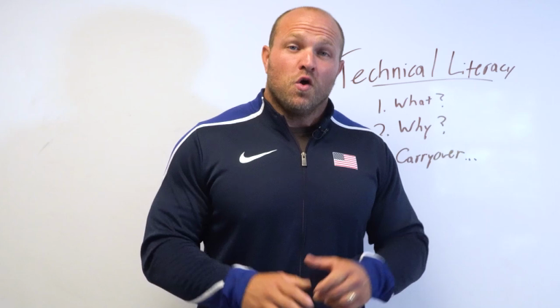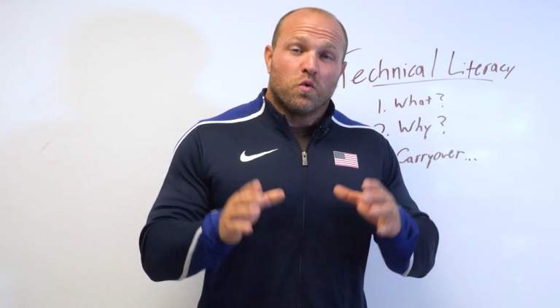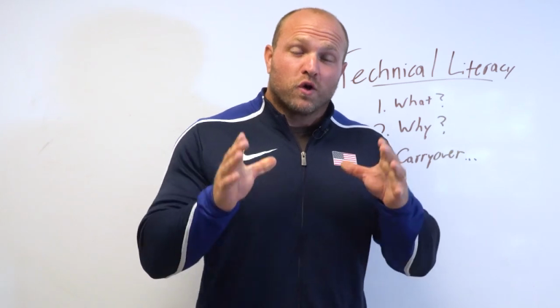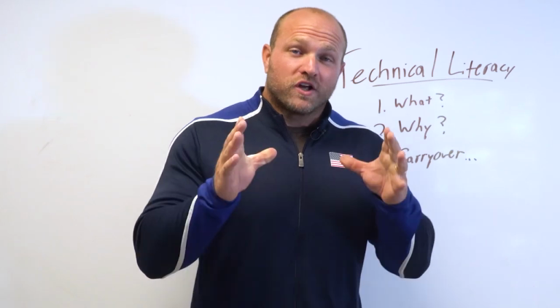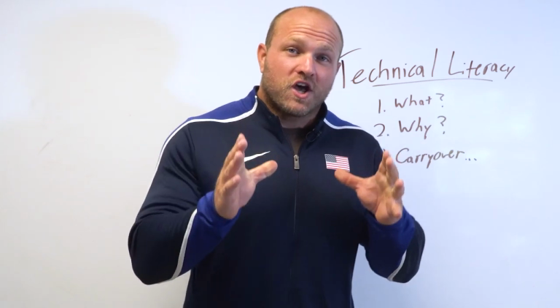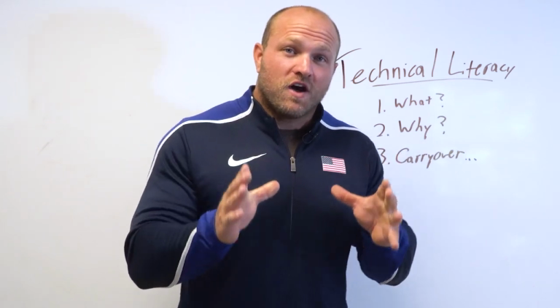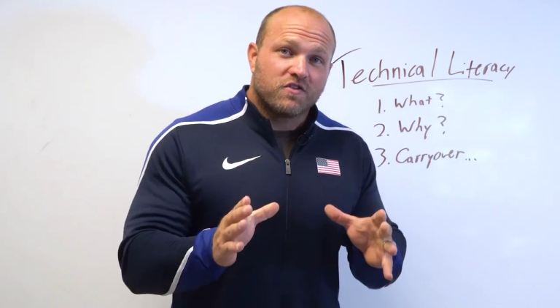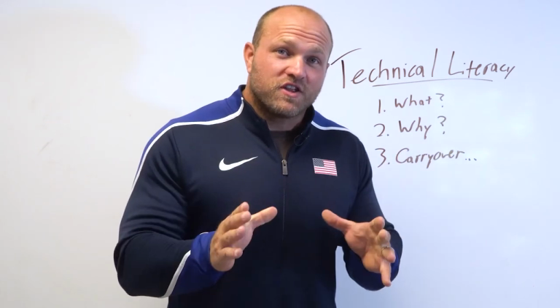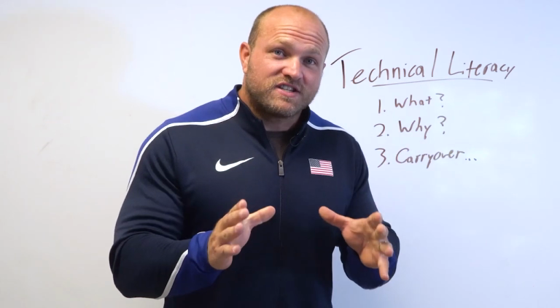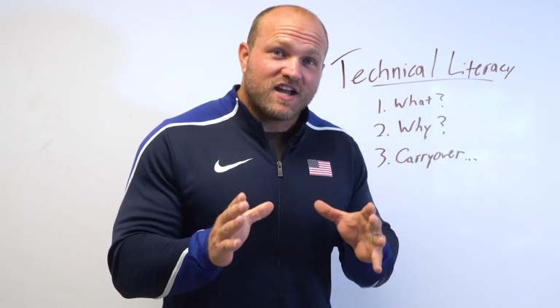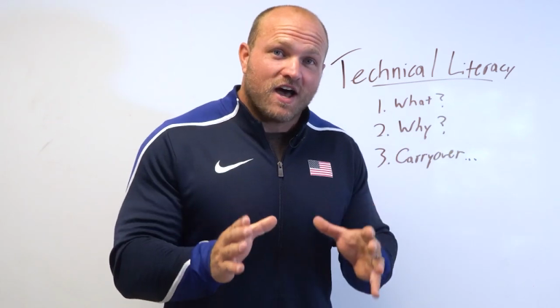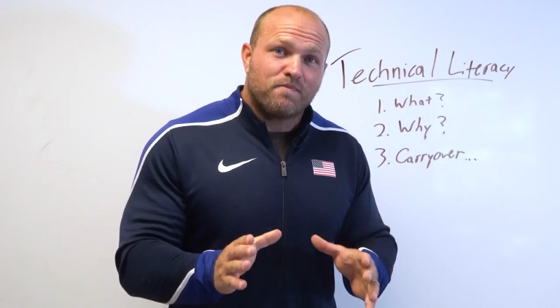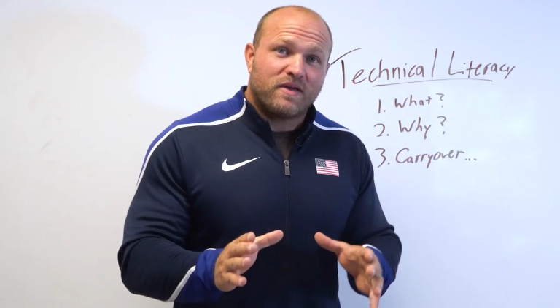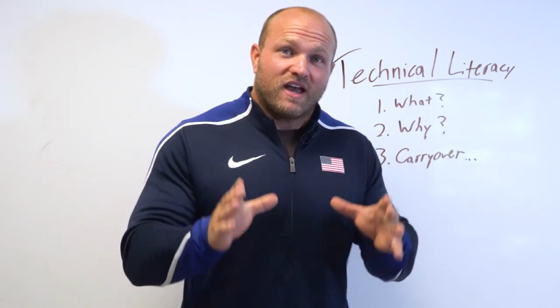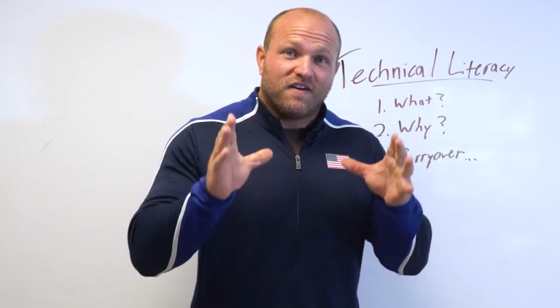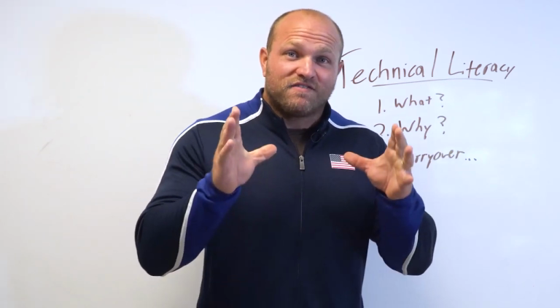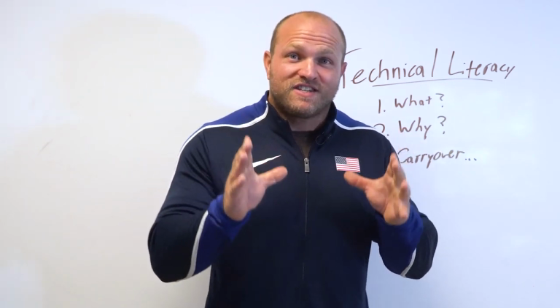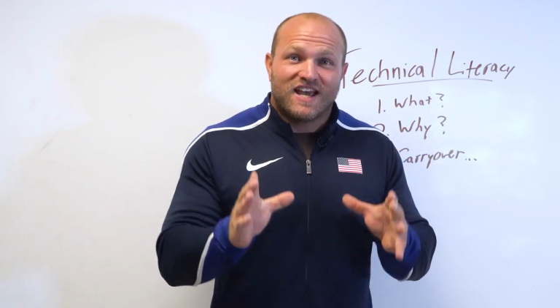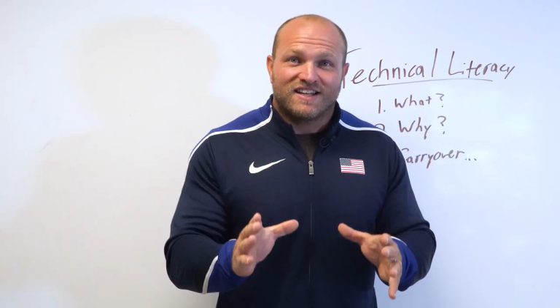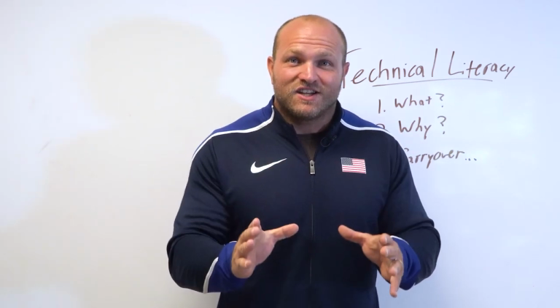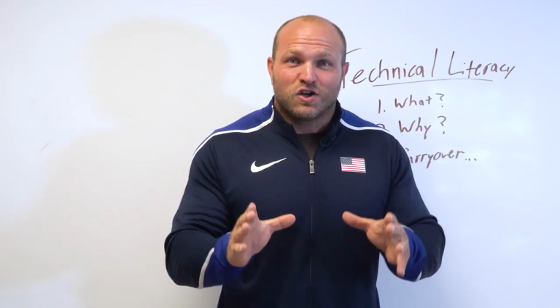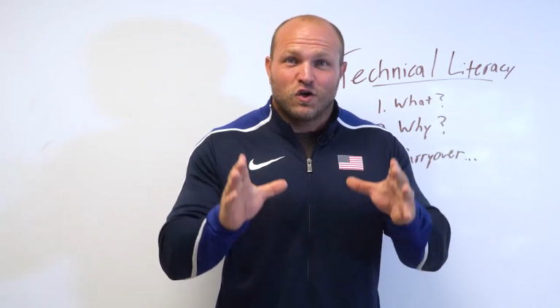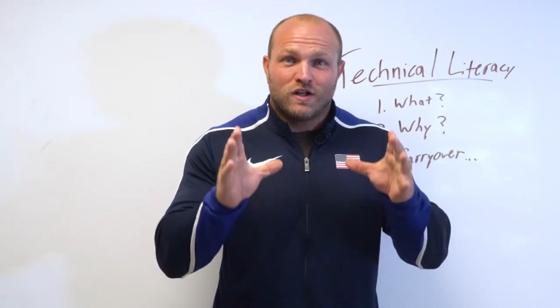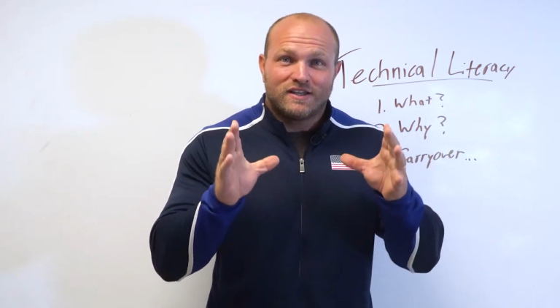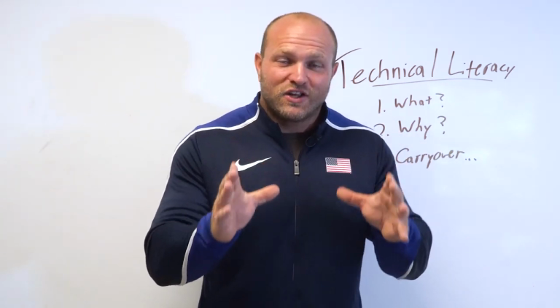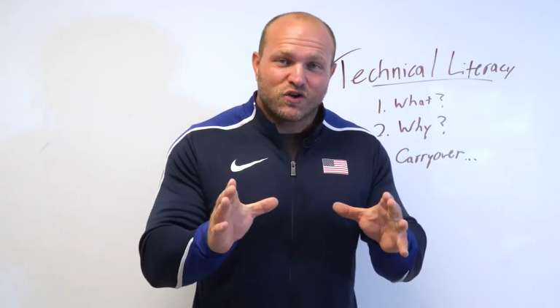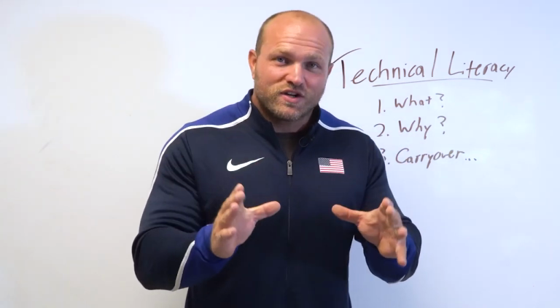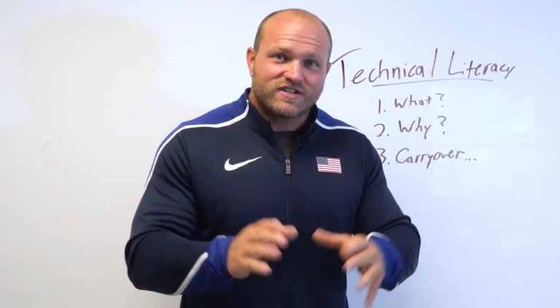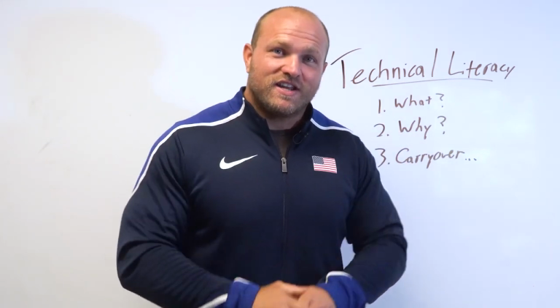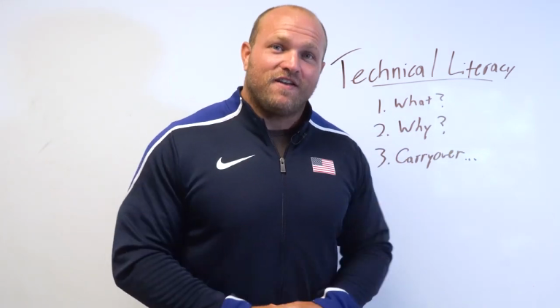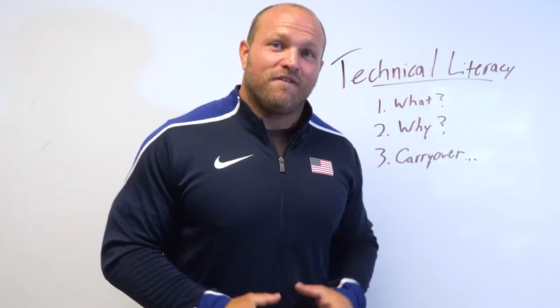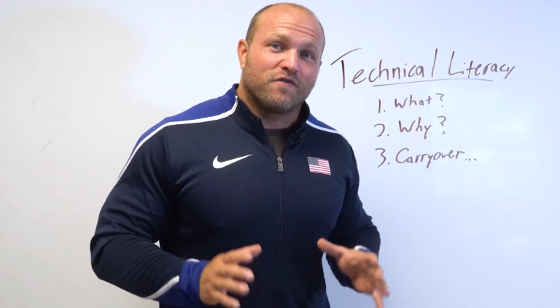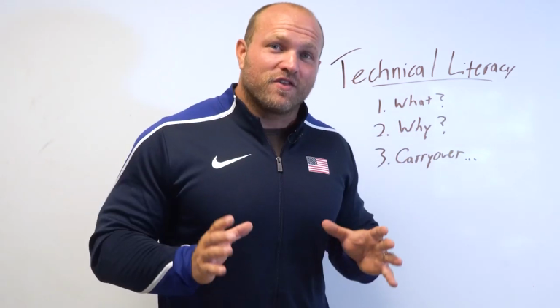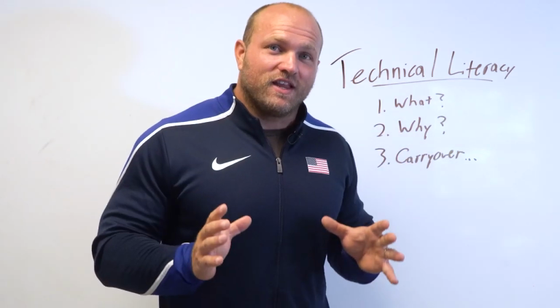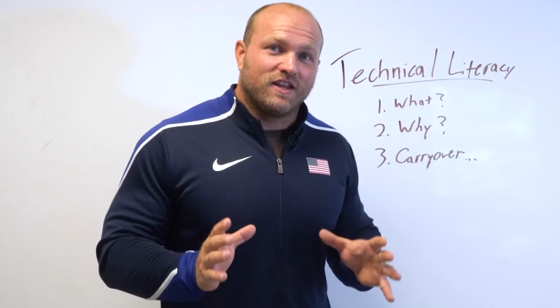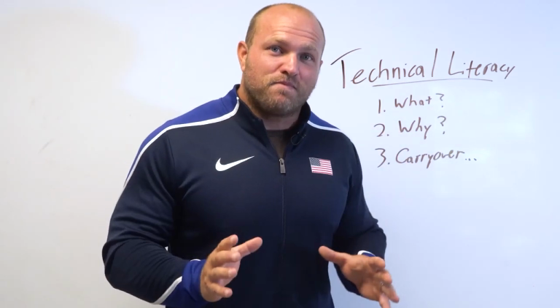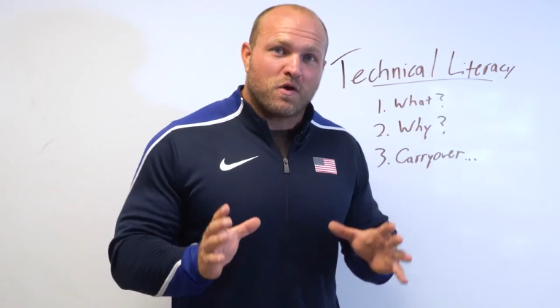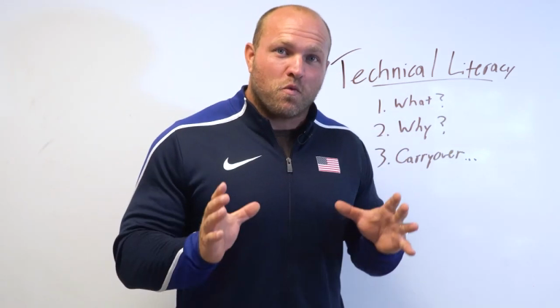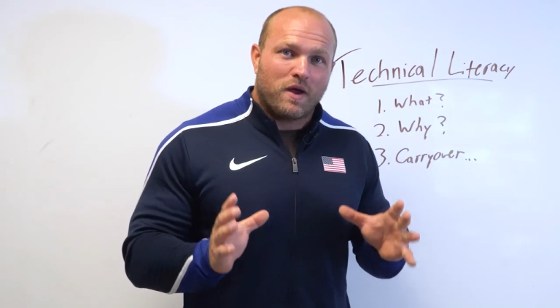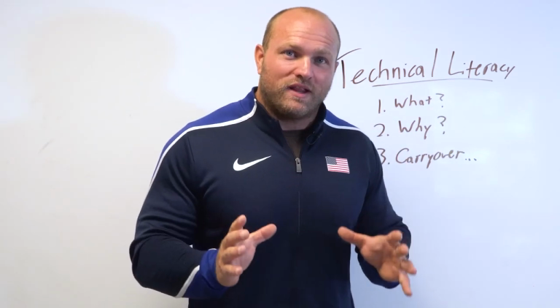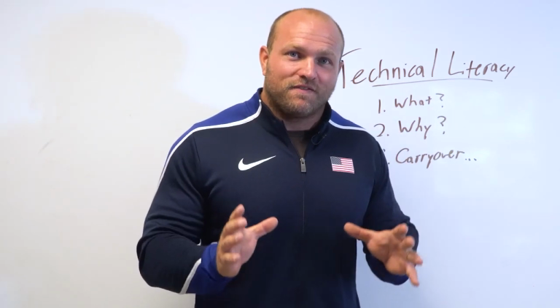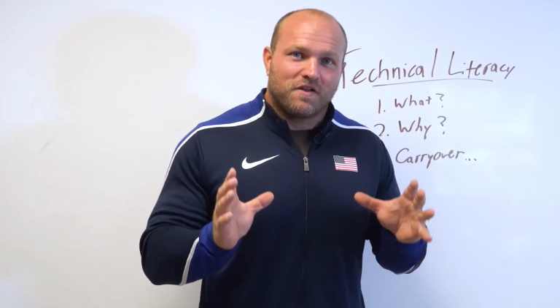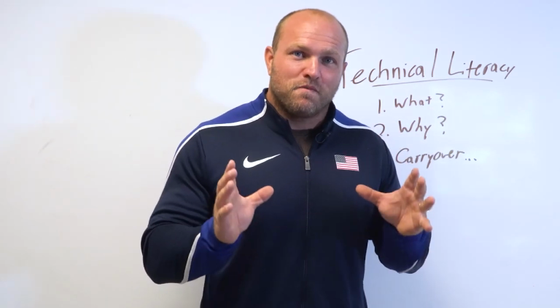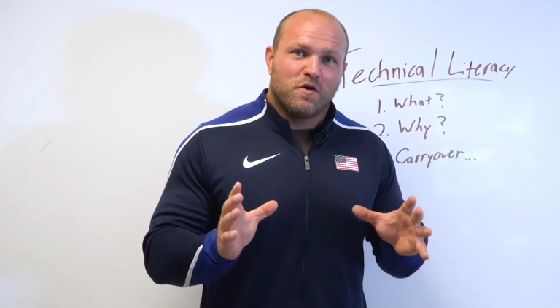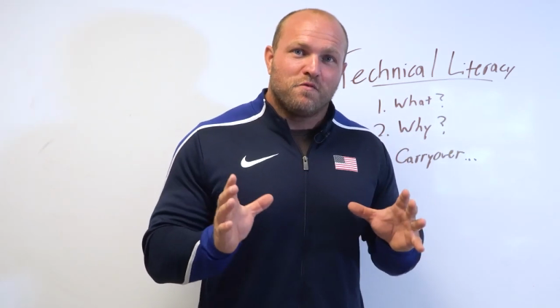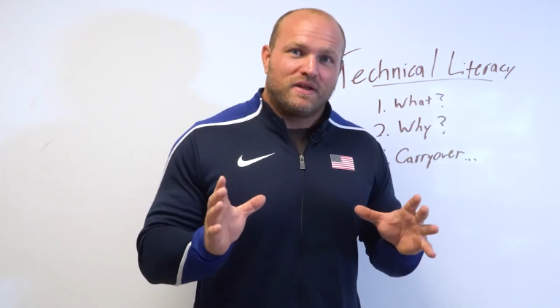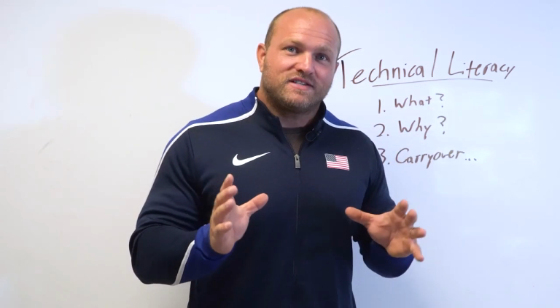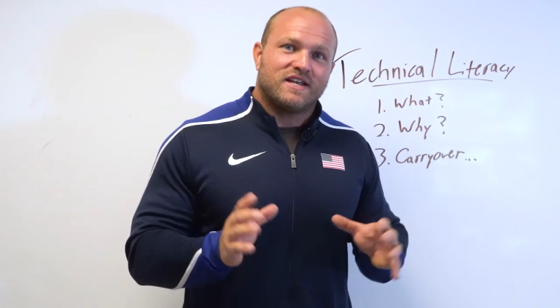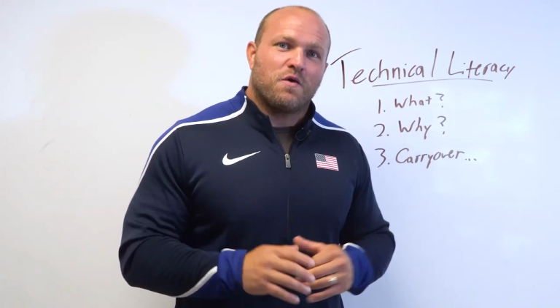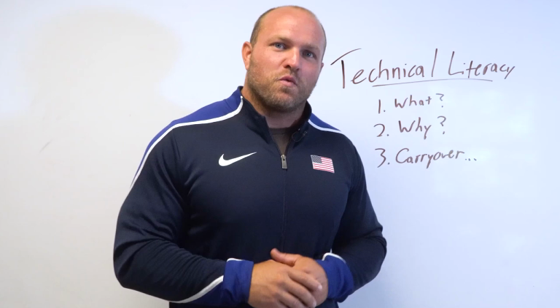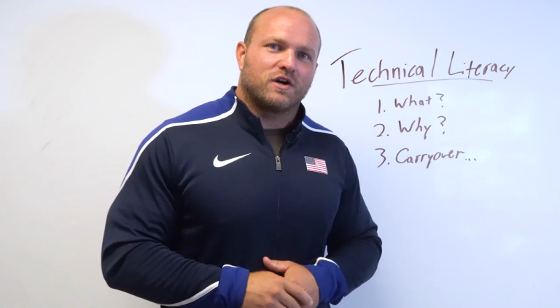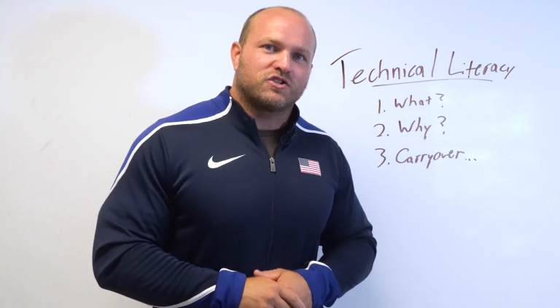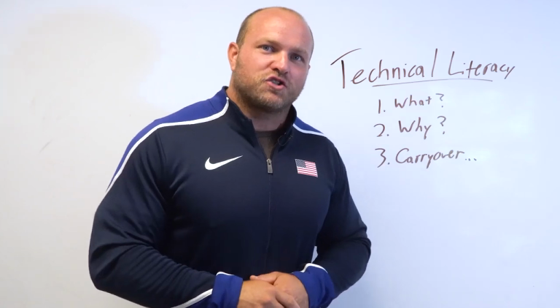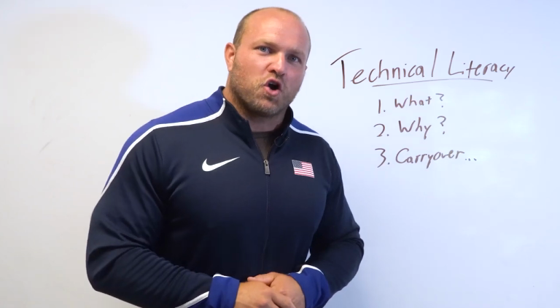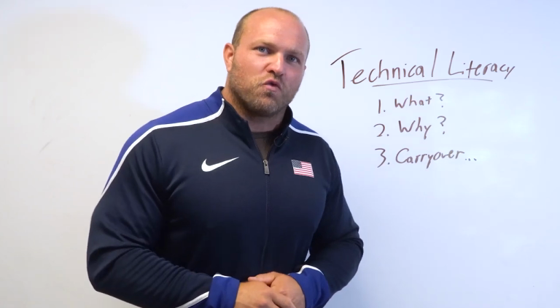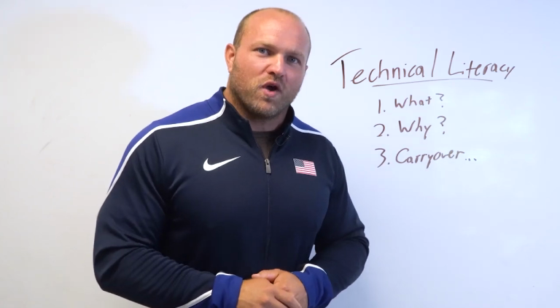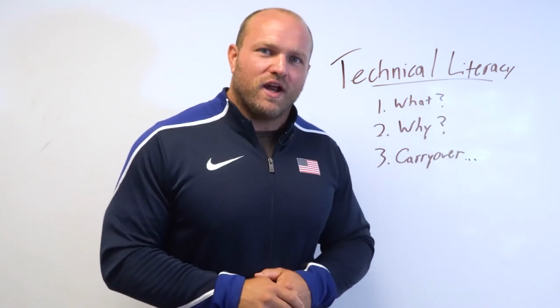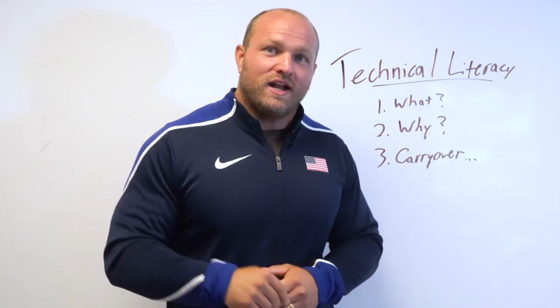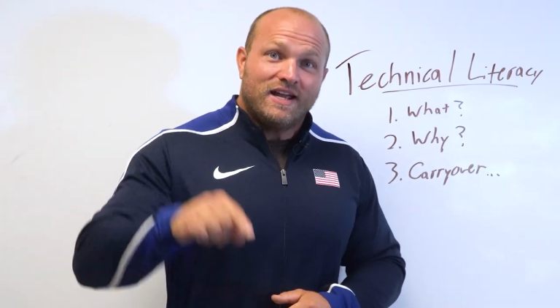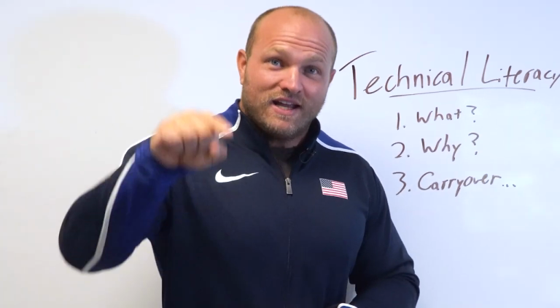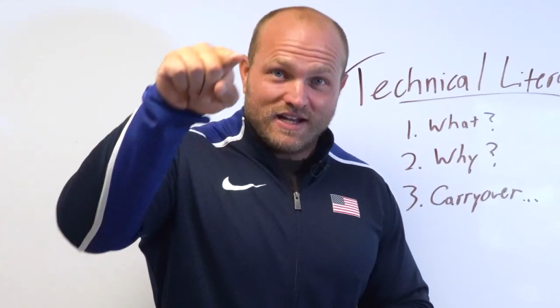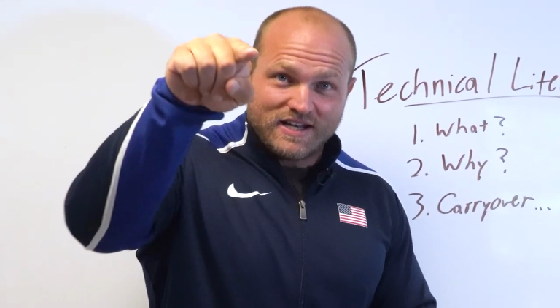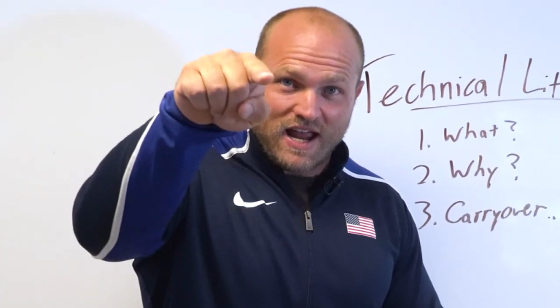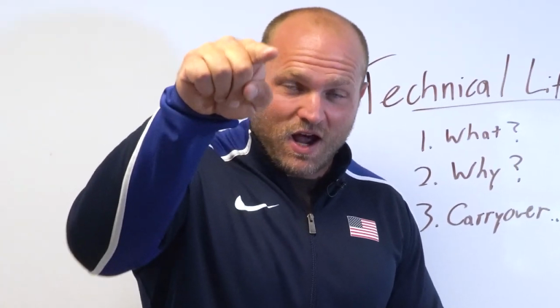We're going to cover the topic of technical literacy for the Olympic weightlifting movements, and we're going to start right now.